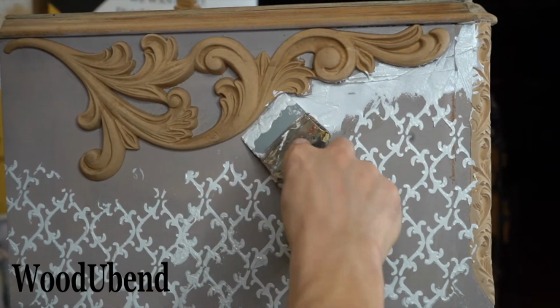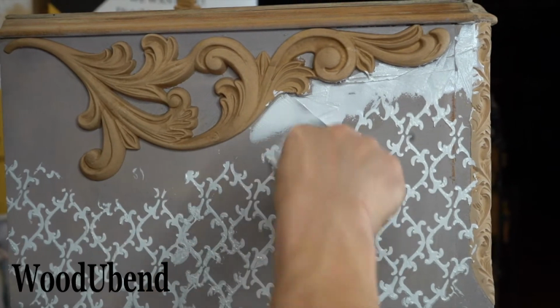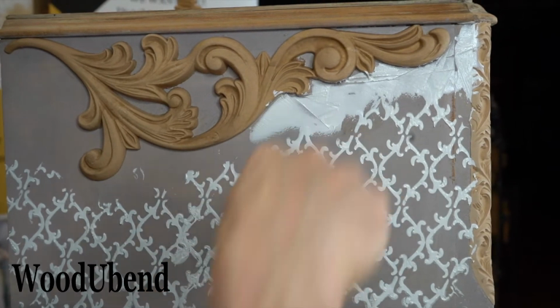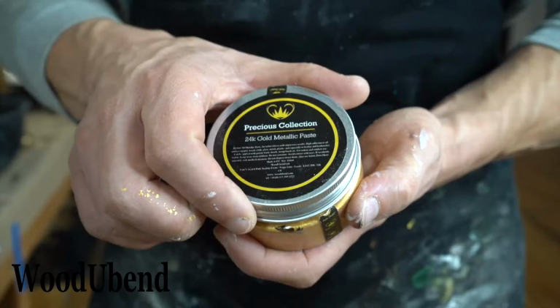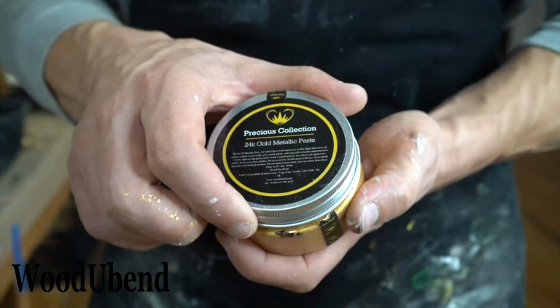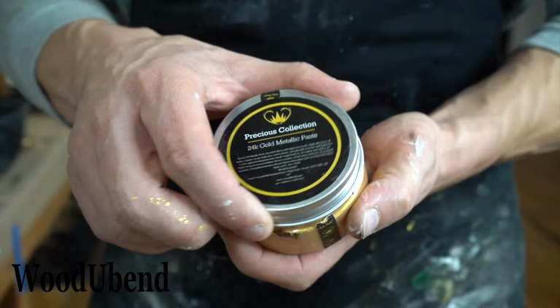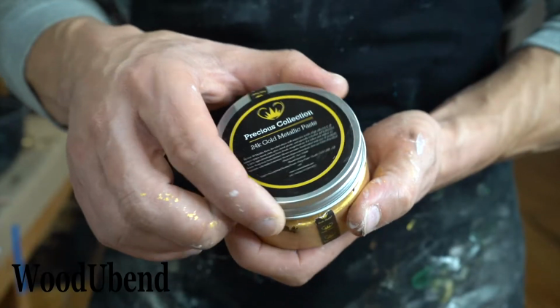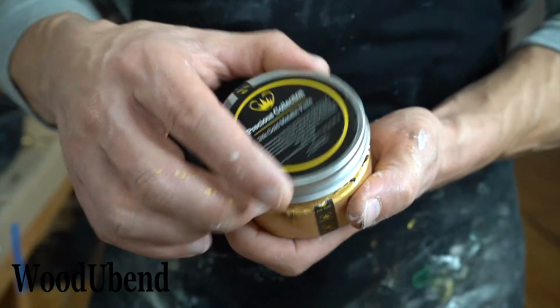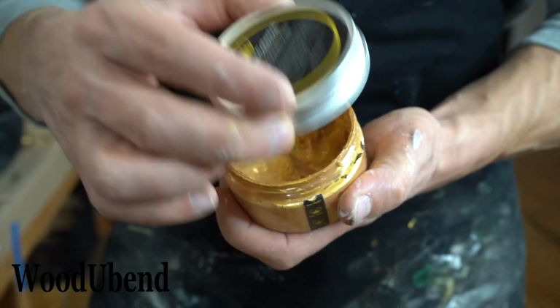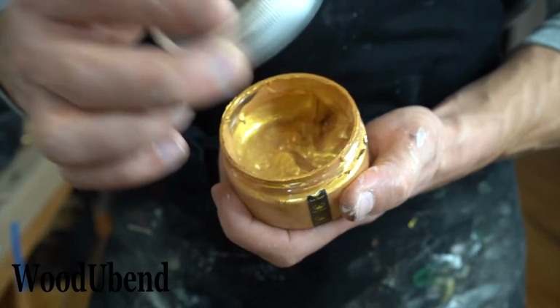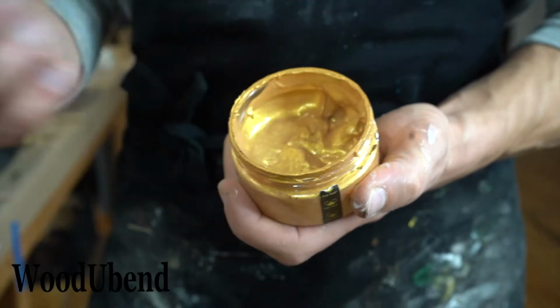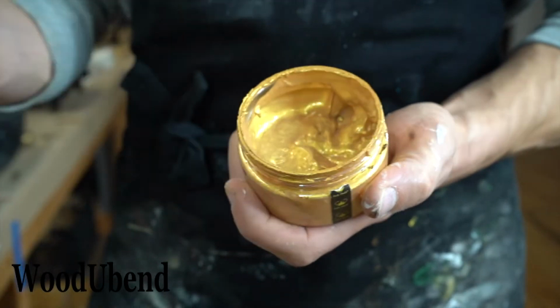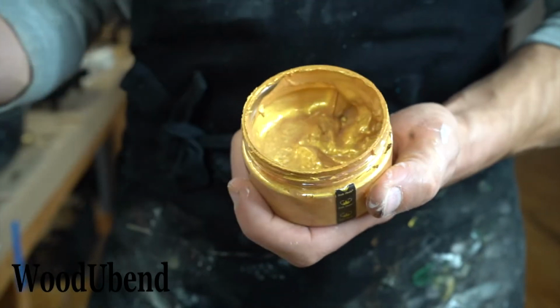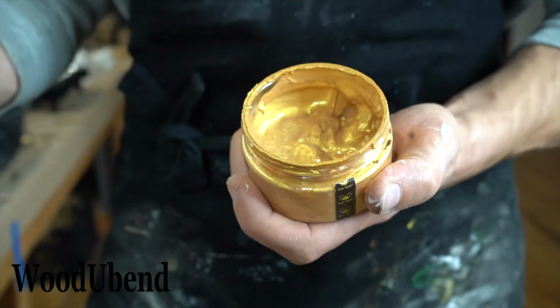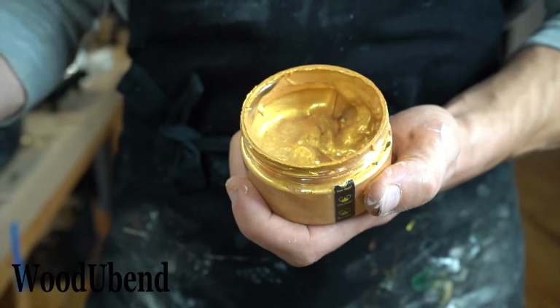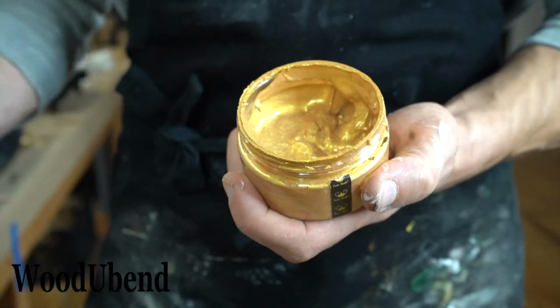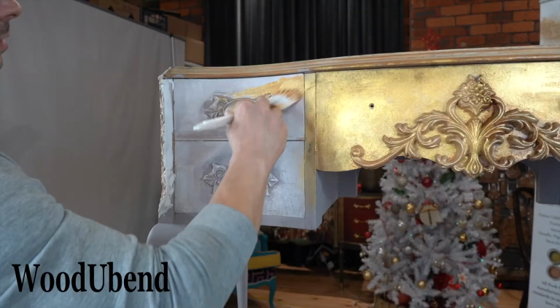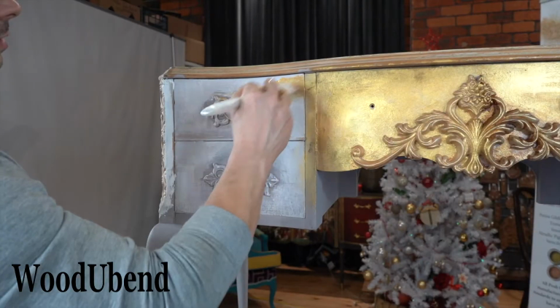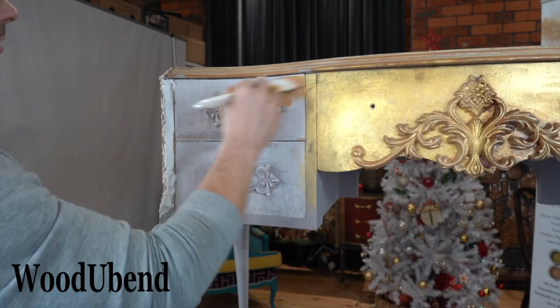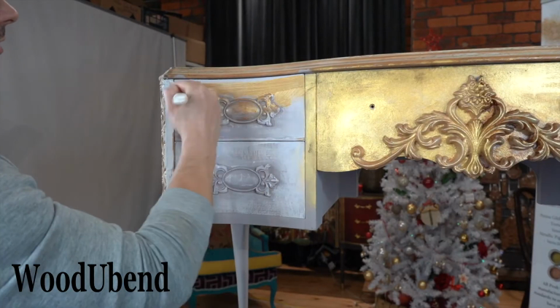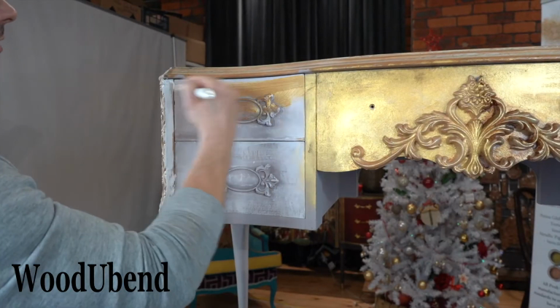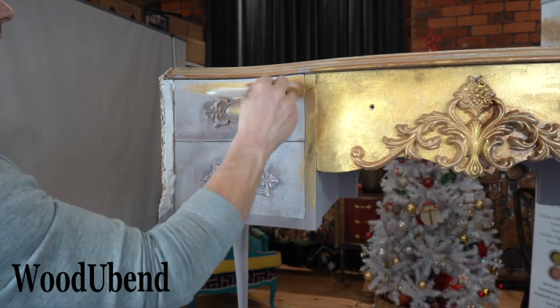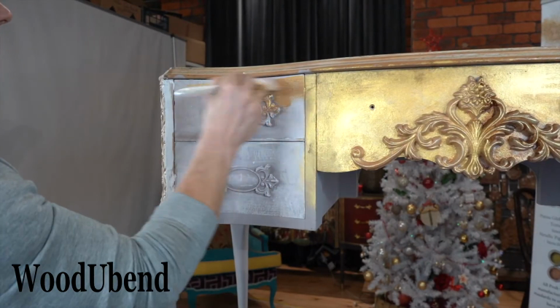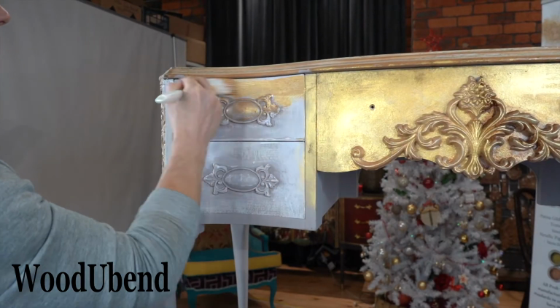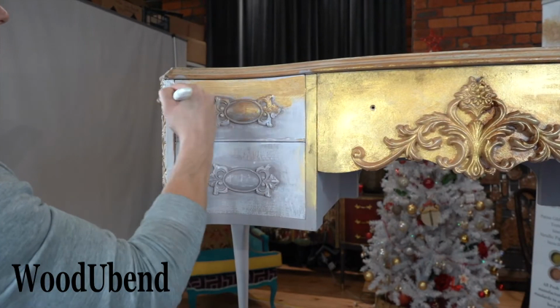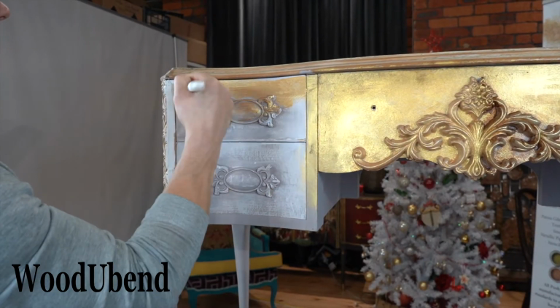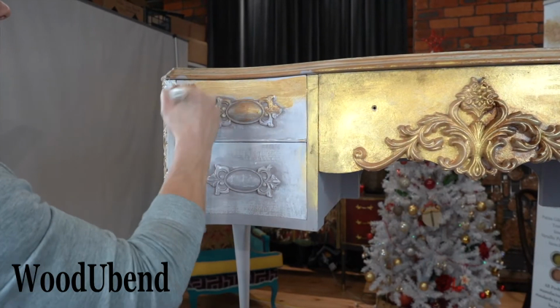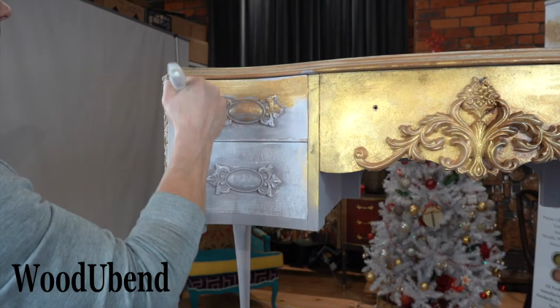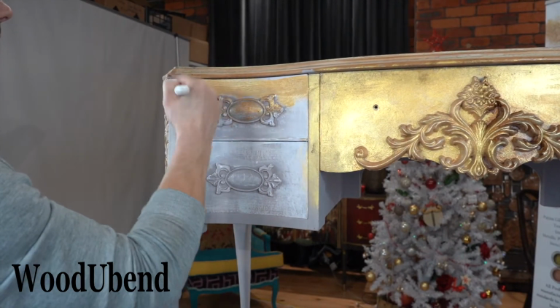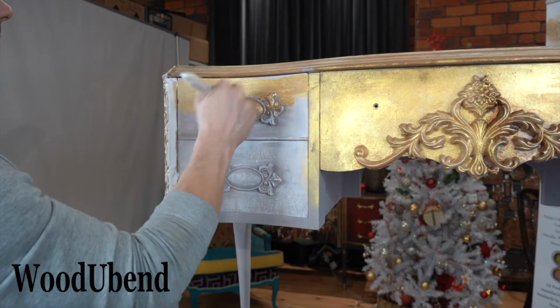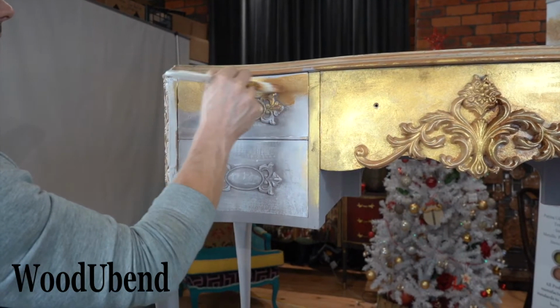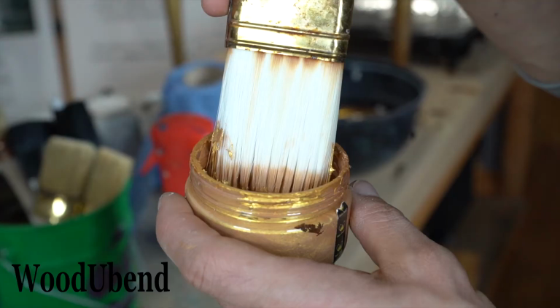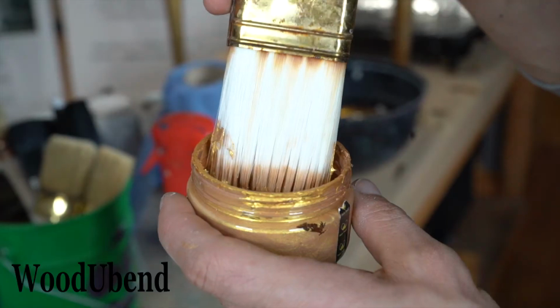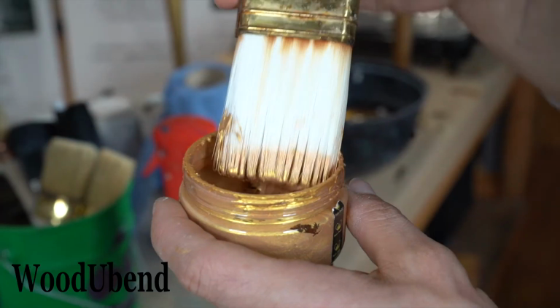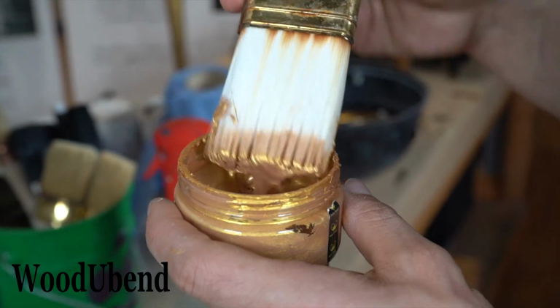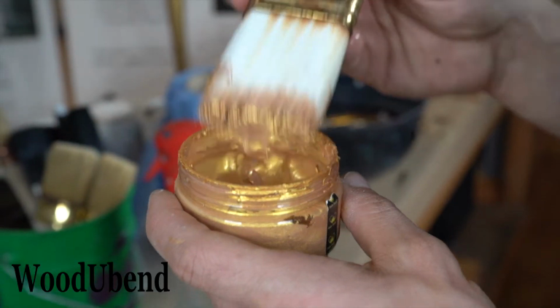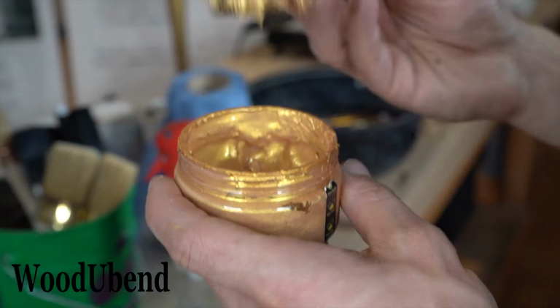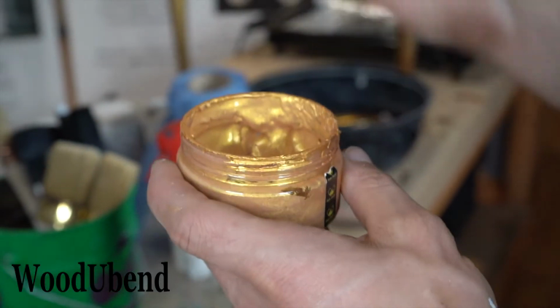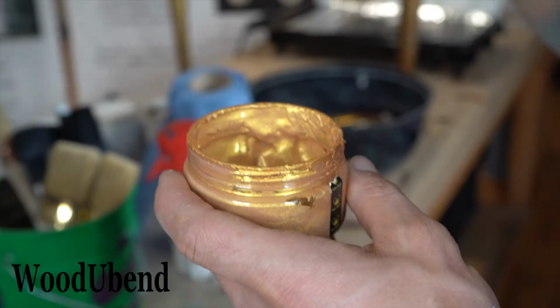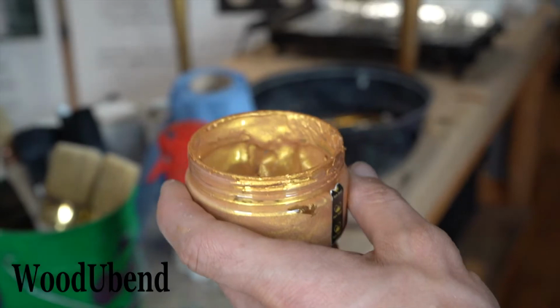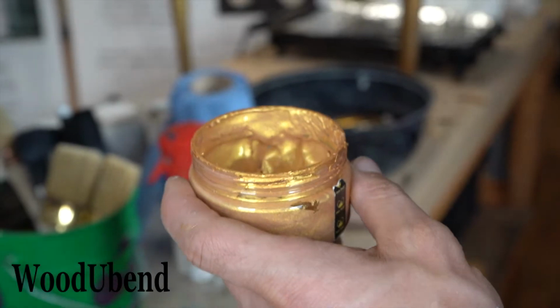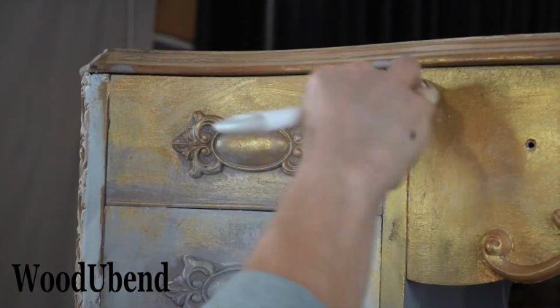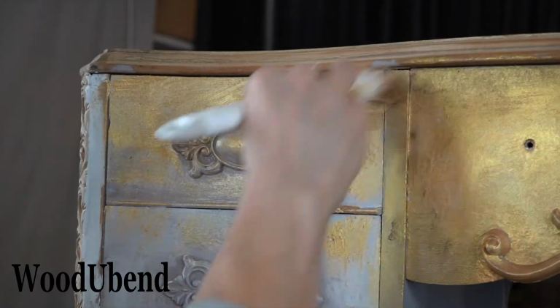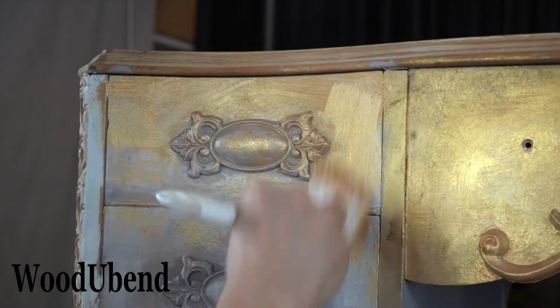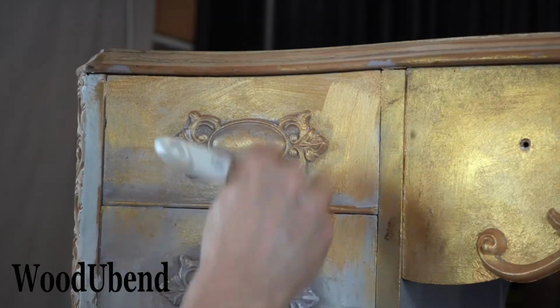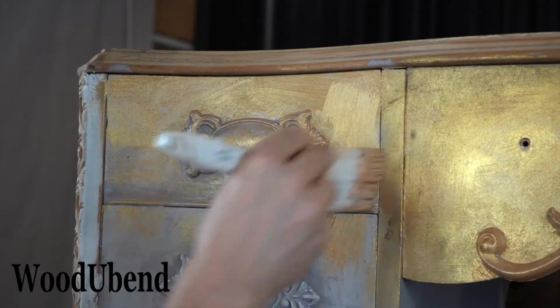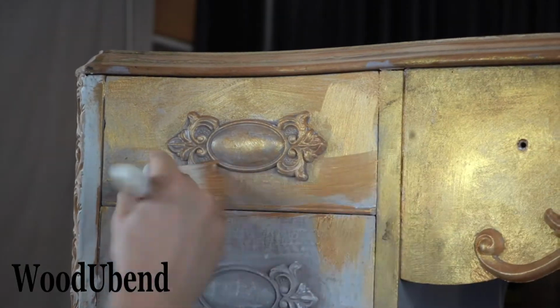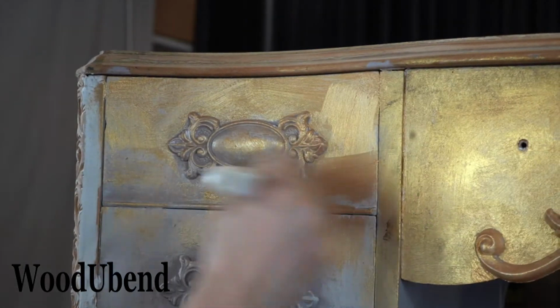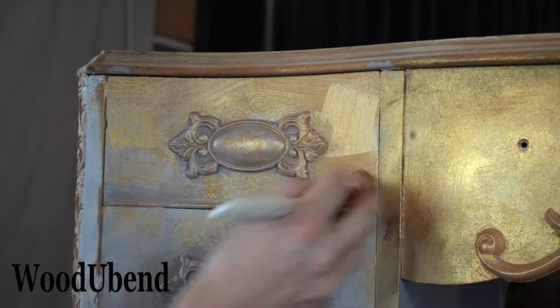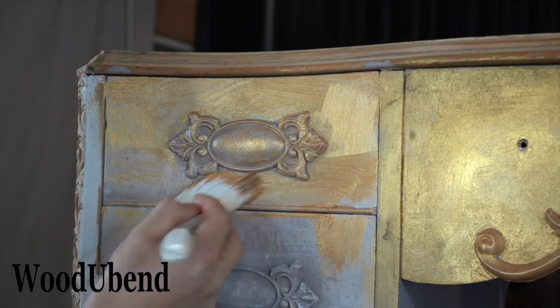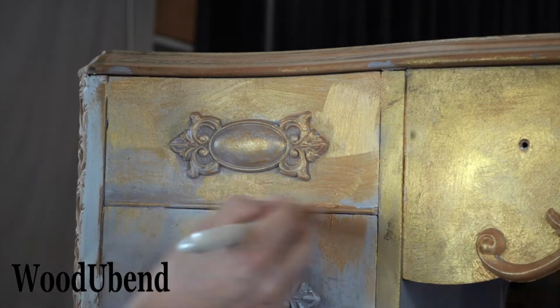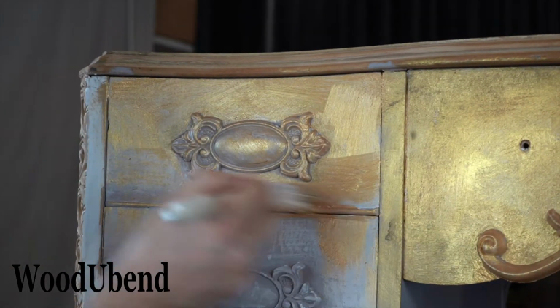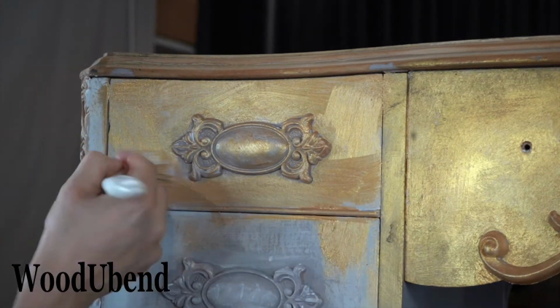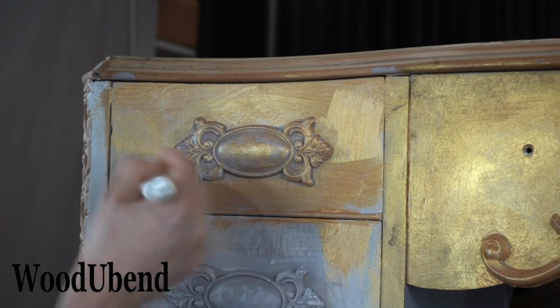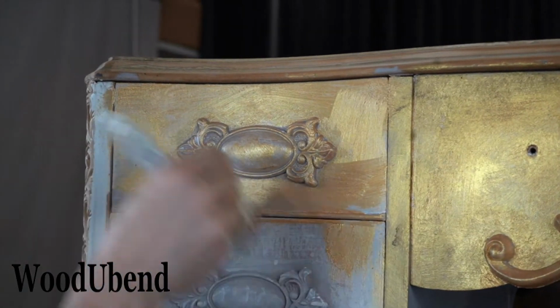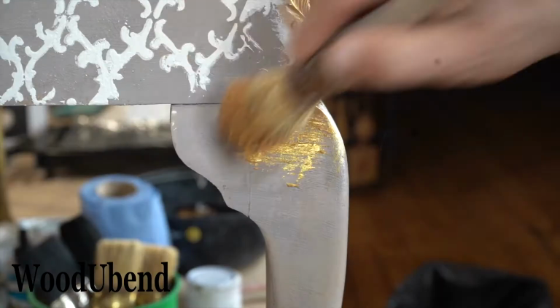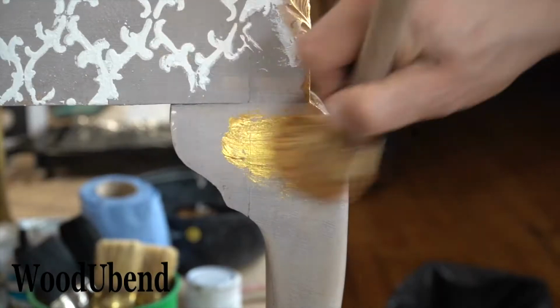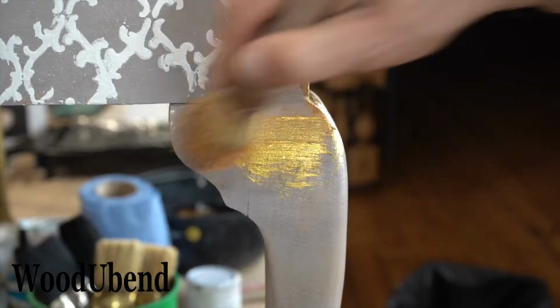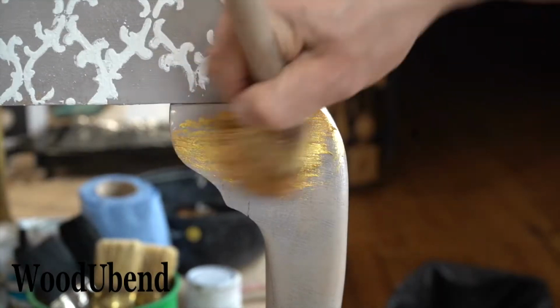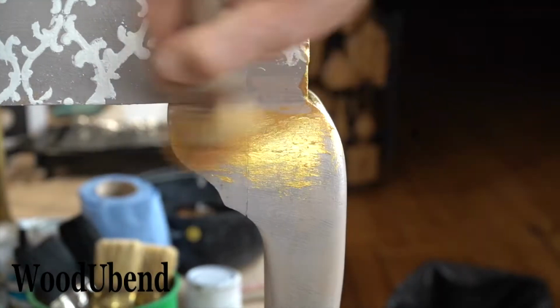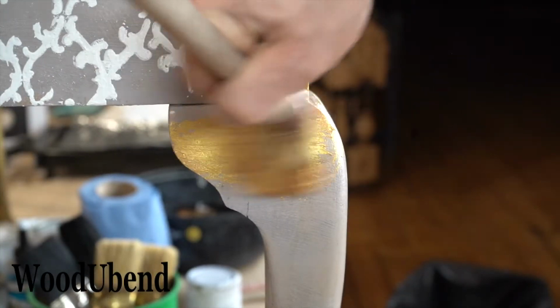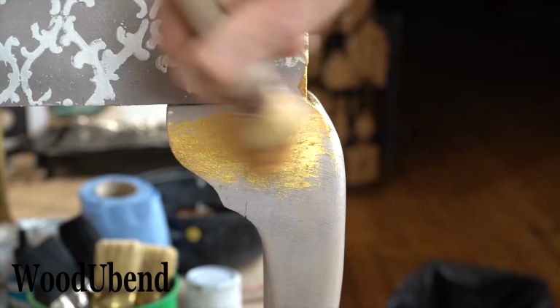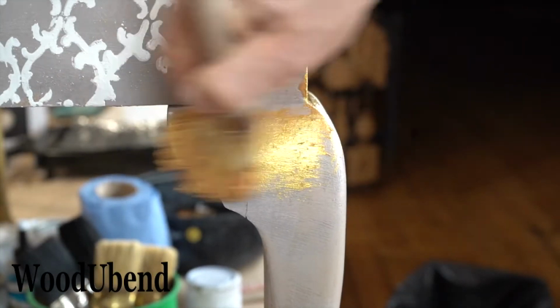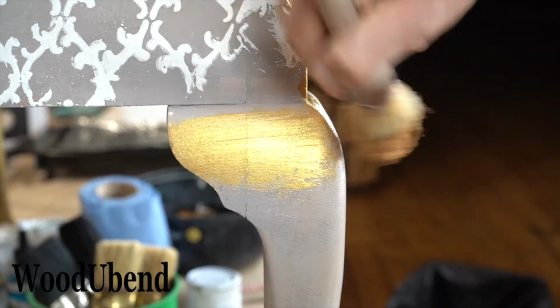Next we took our Posh Chalk Precious Collection paste in 24 karat gold and spread it all over the surfaces of the desk.